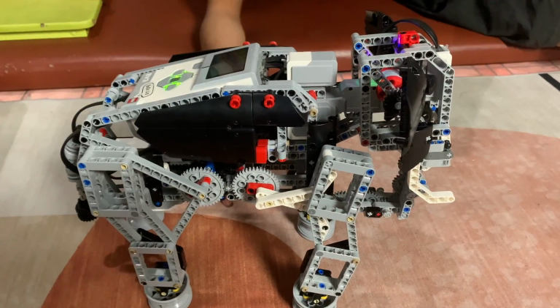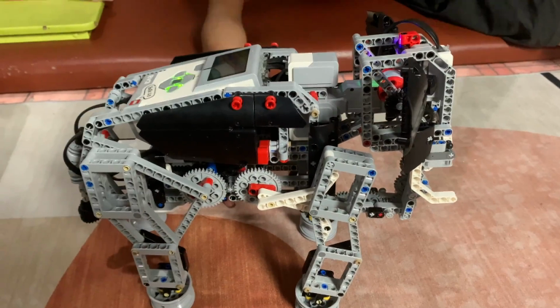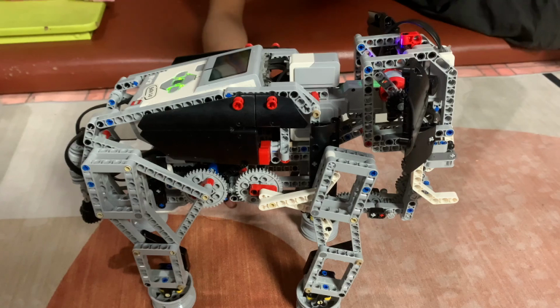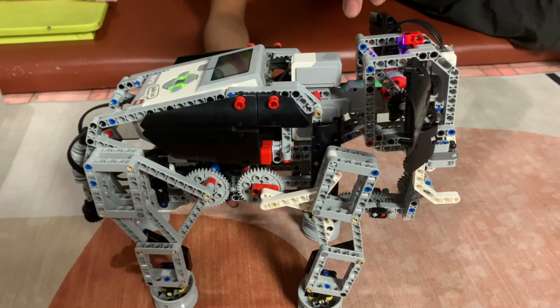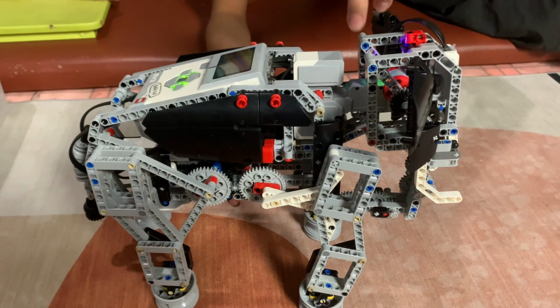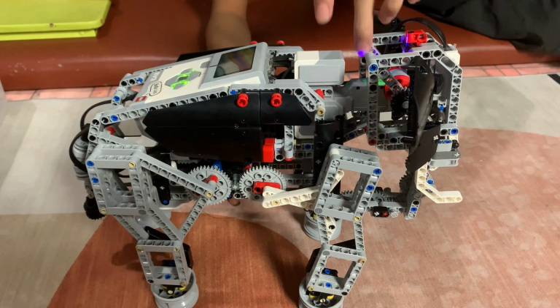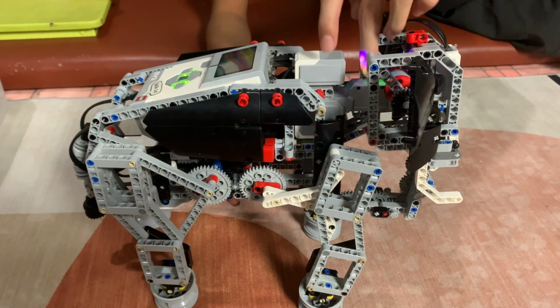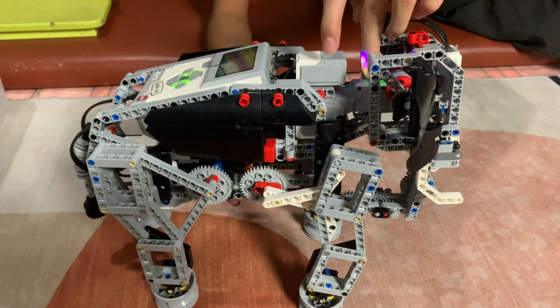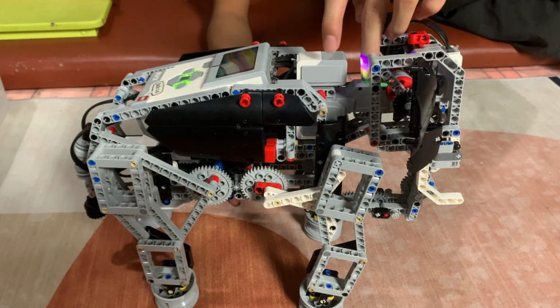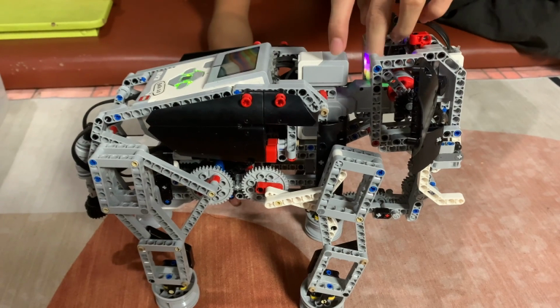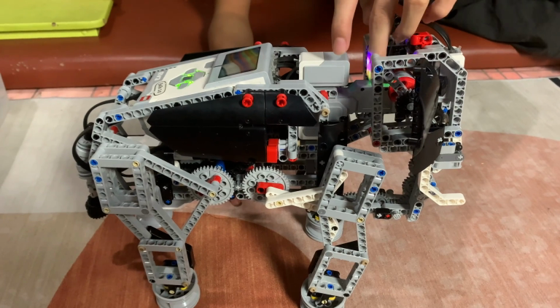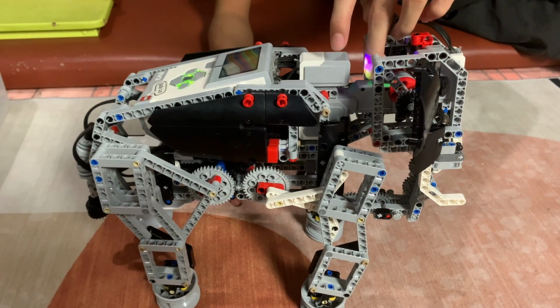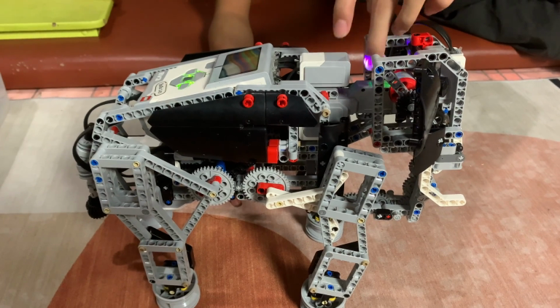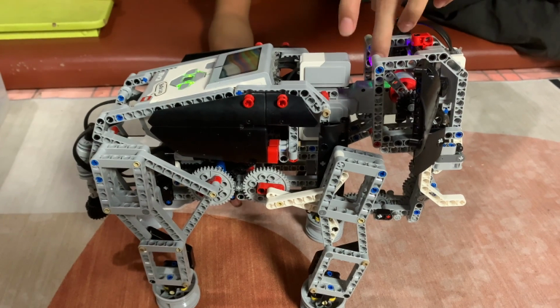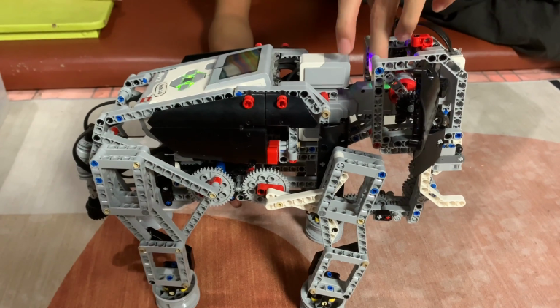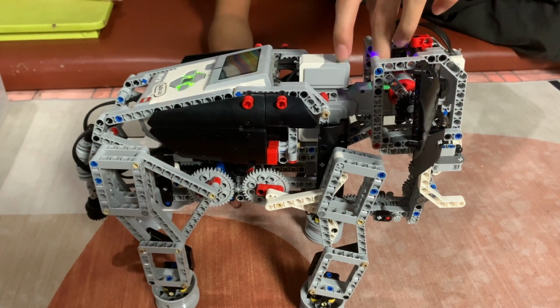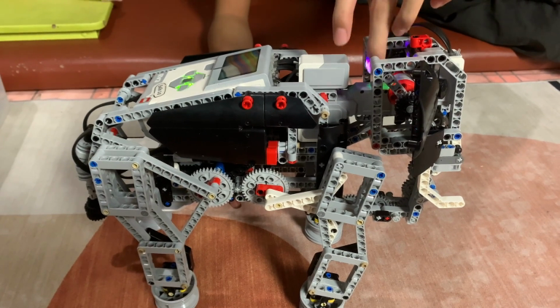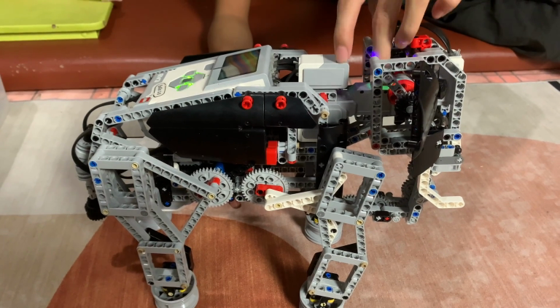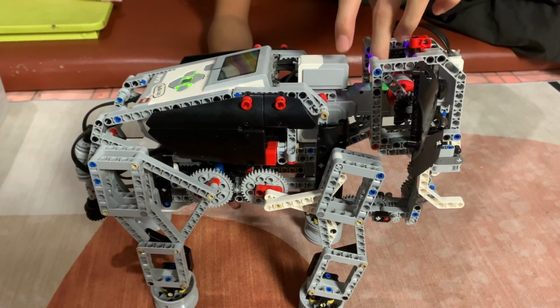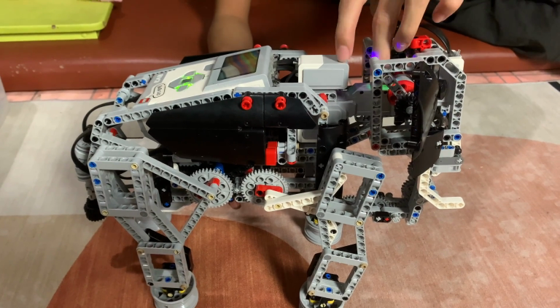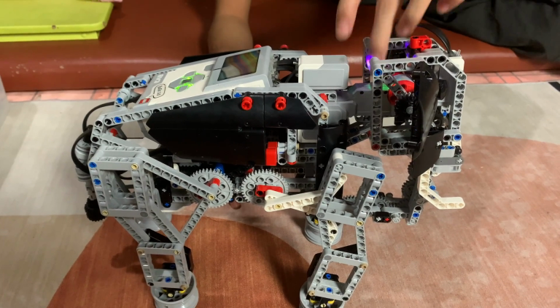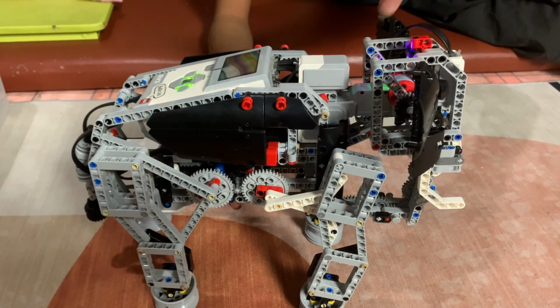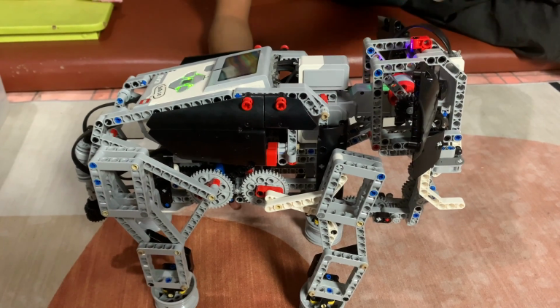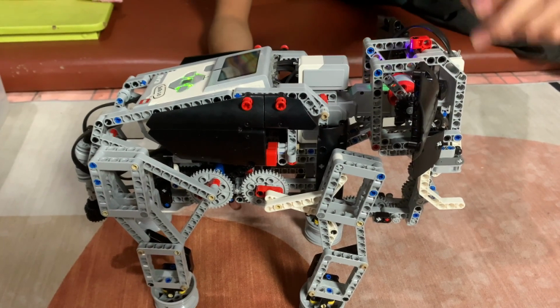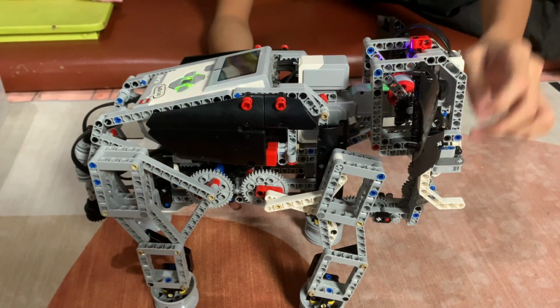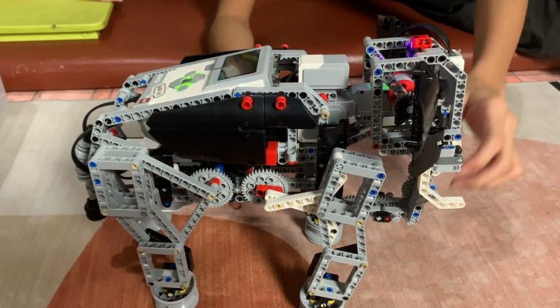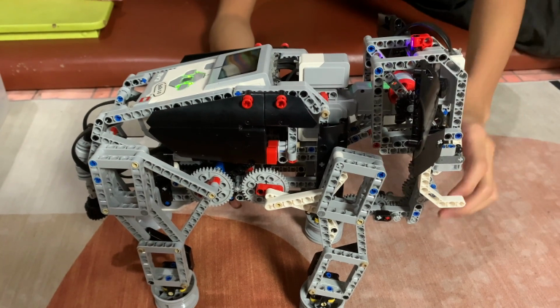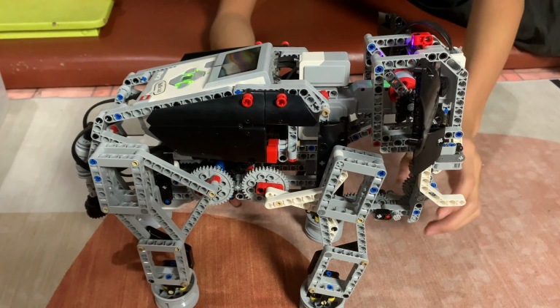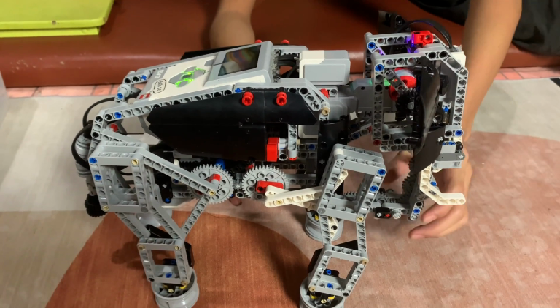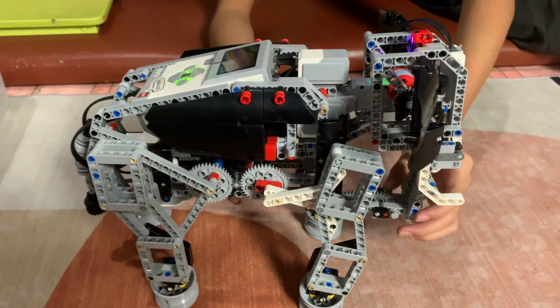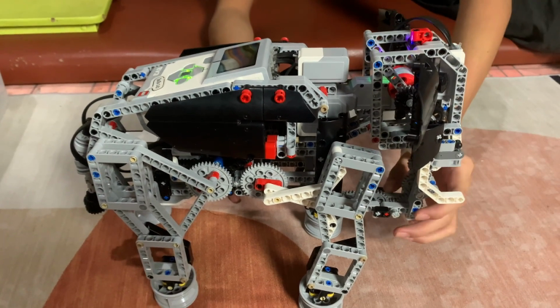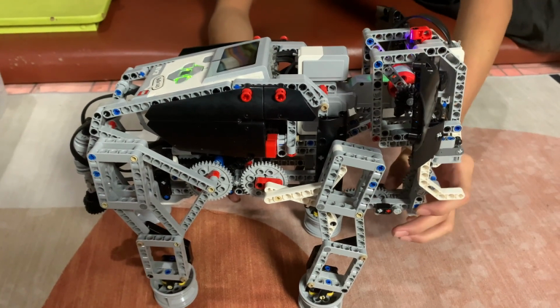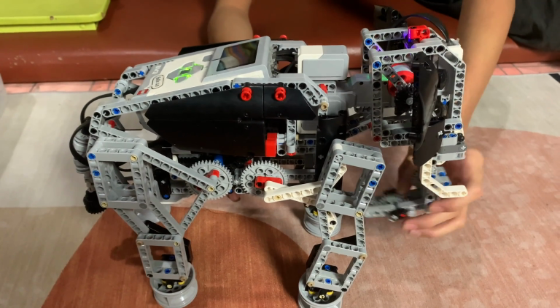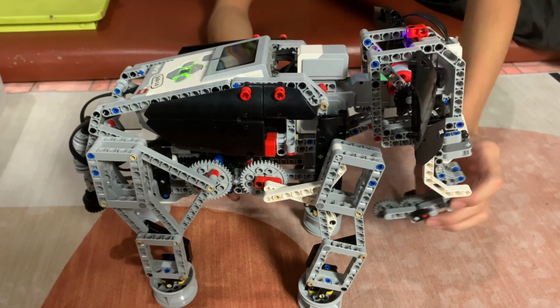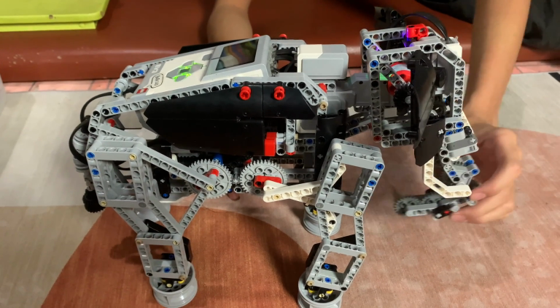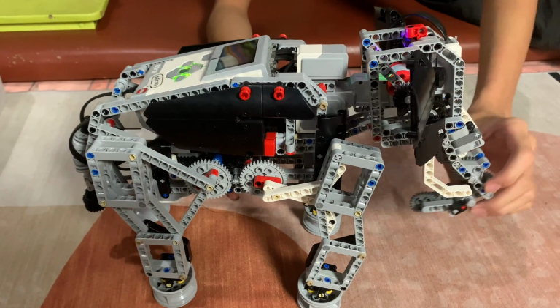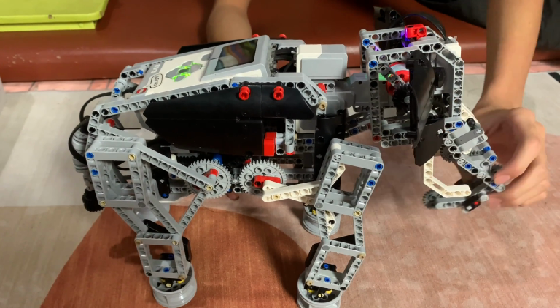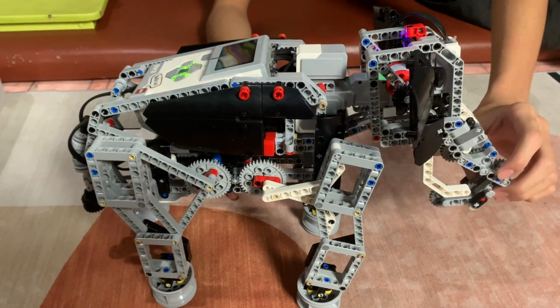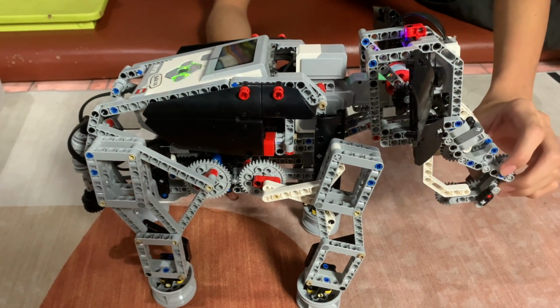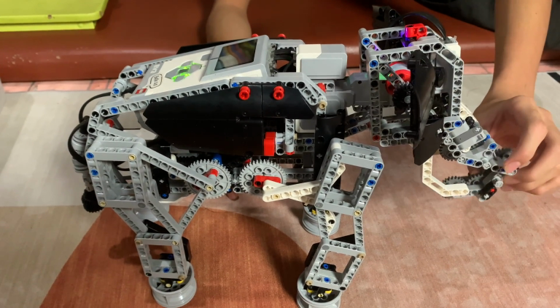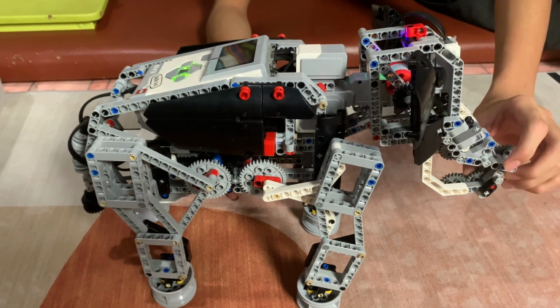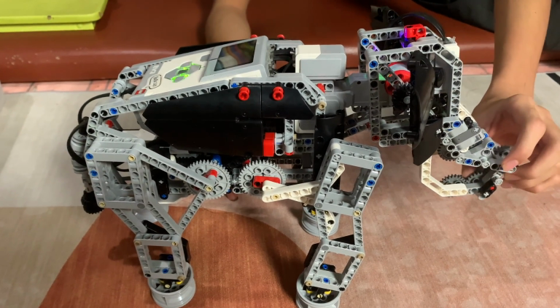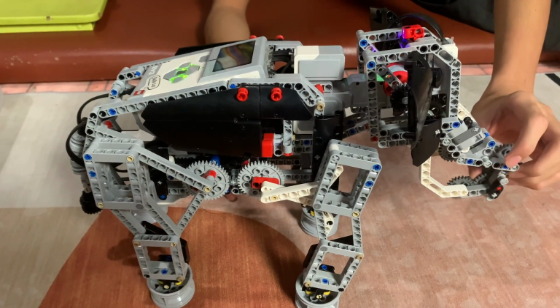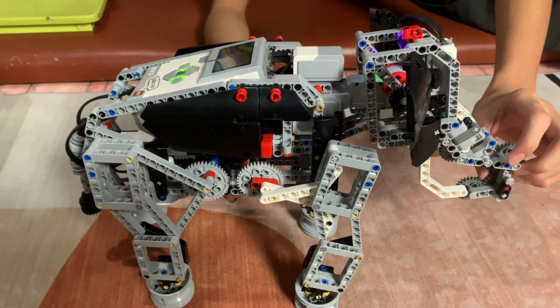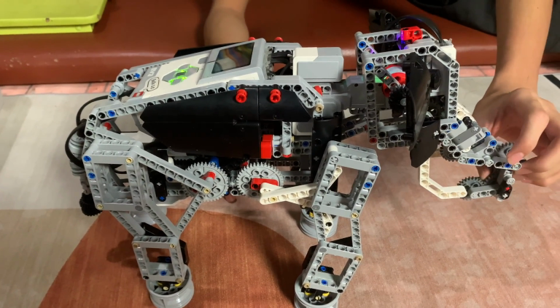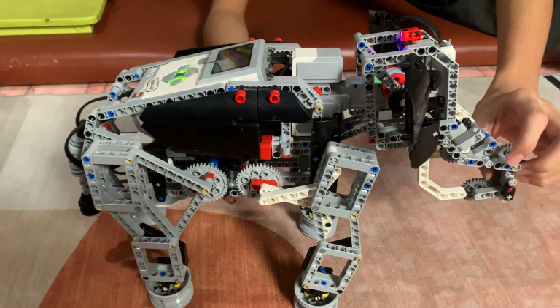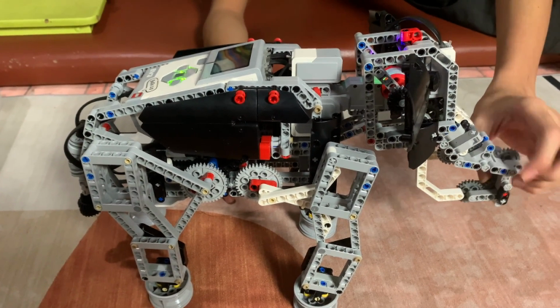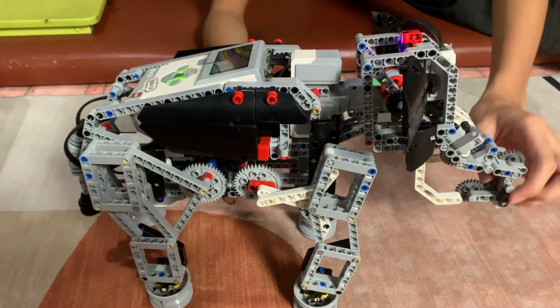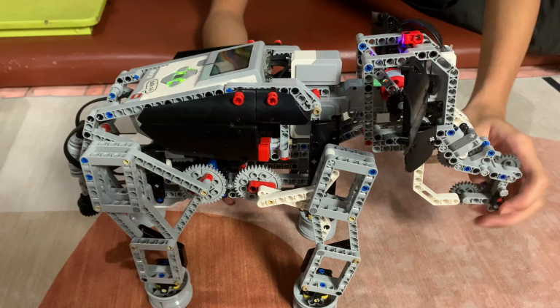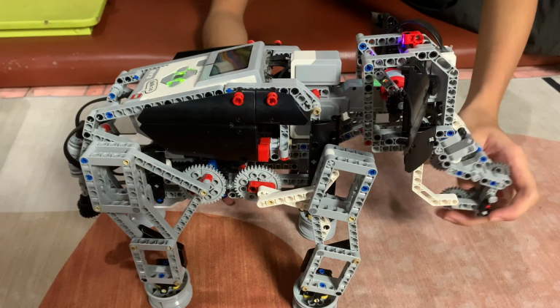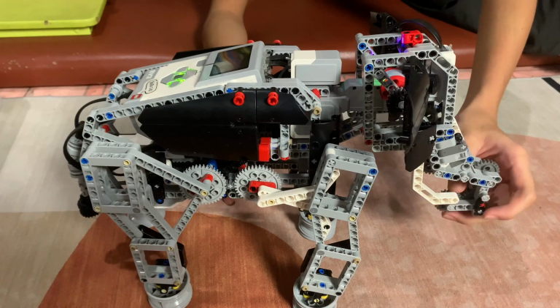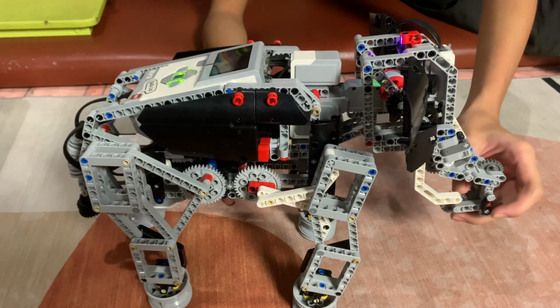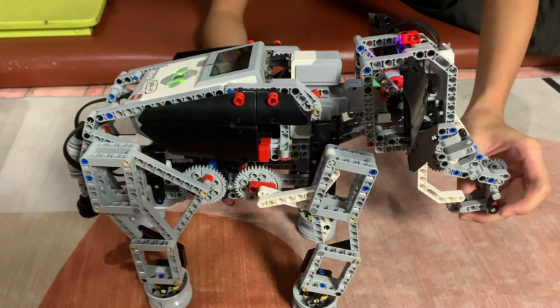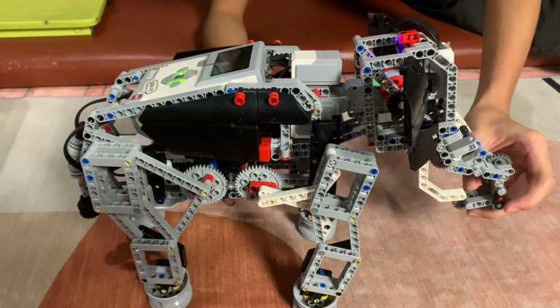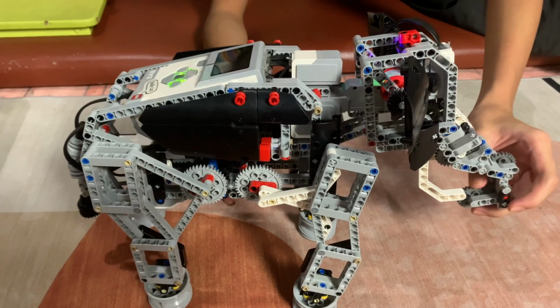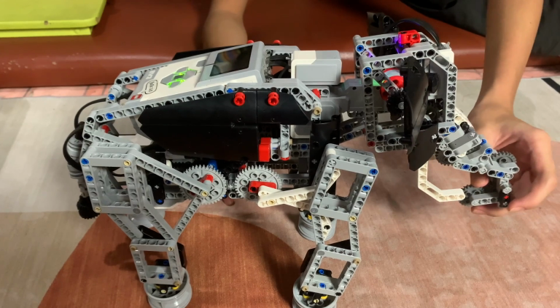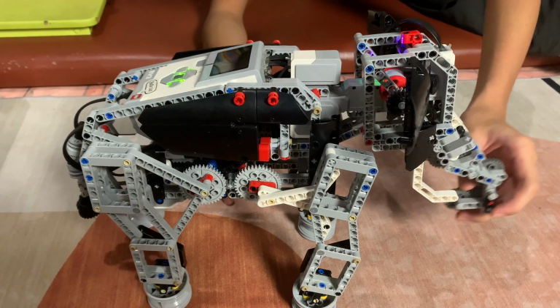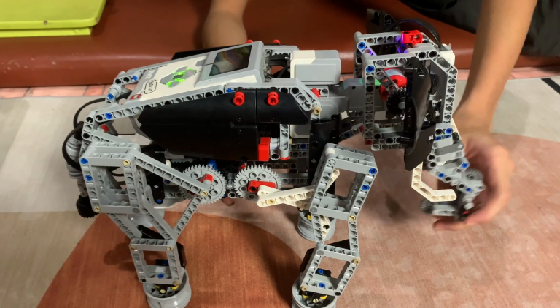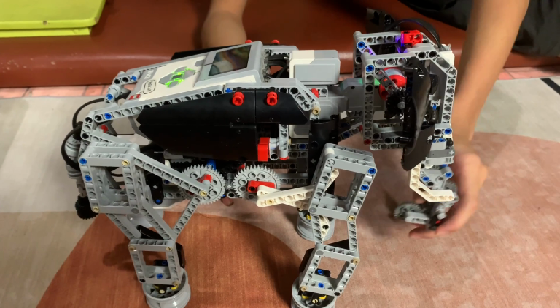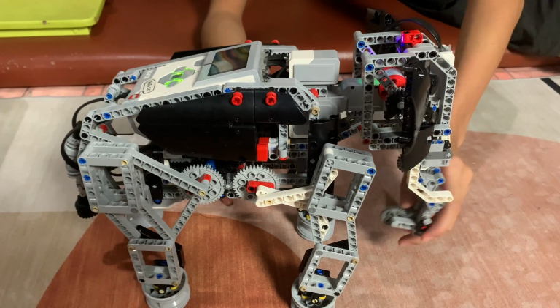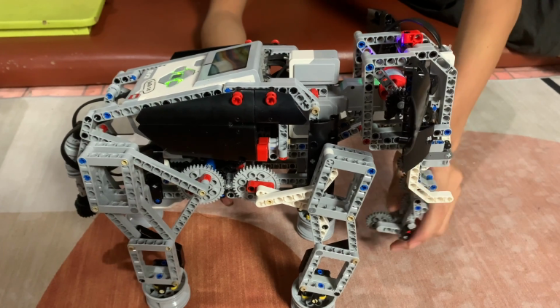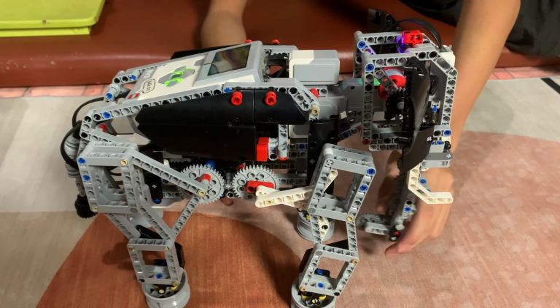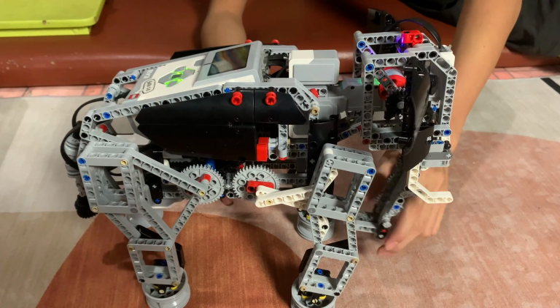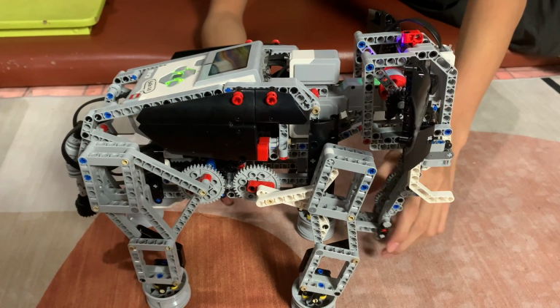The large motor, which is this one, controls the trunk motion. So it raises and lowers the trunk.